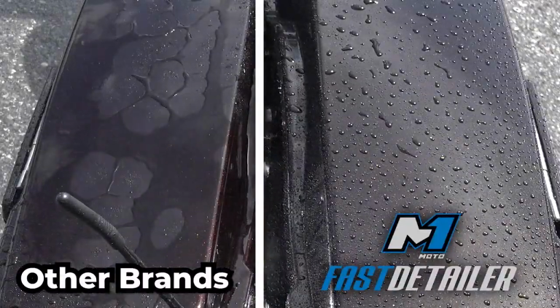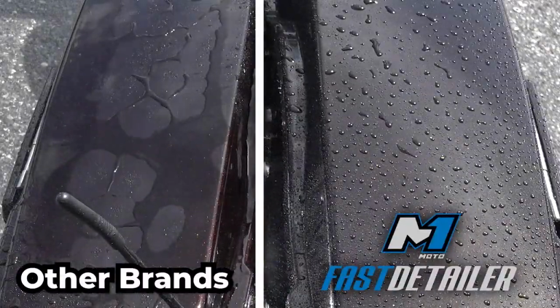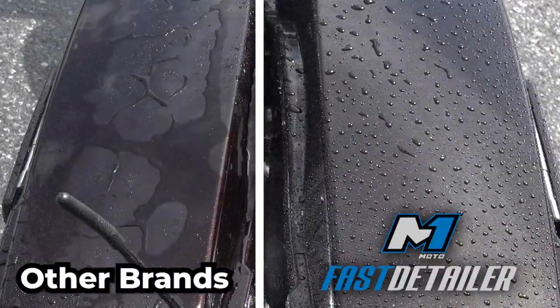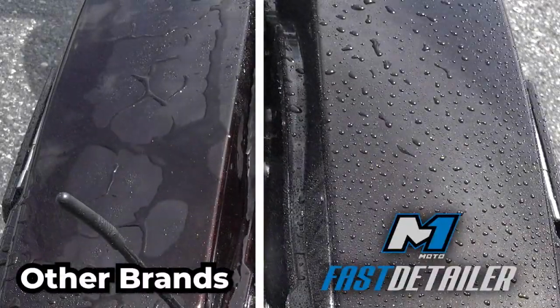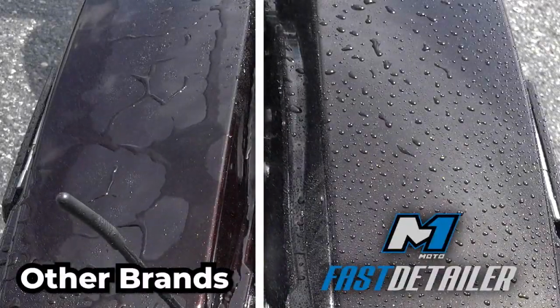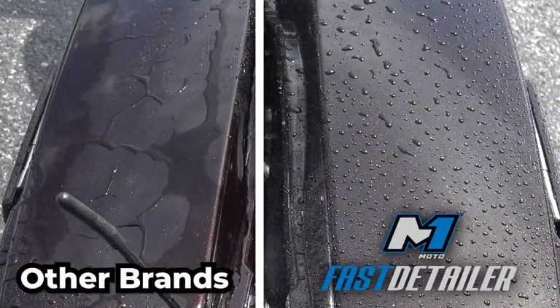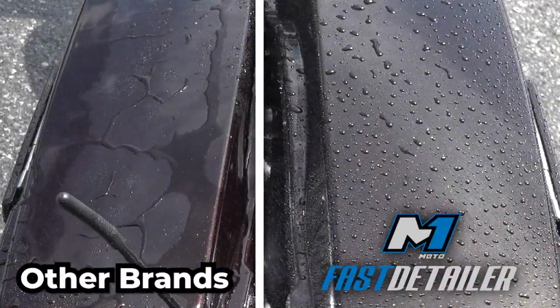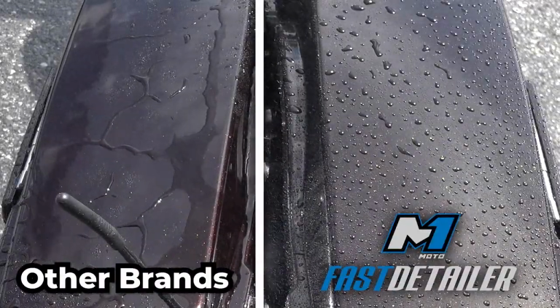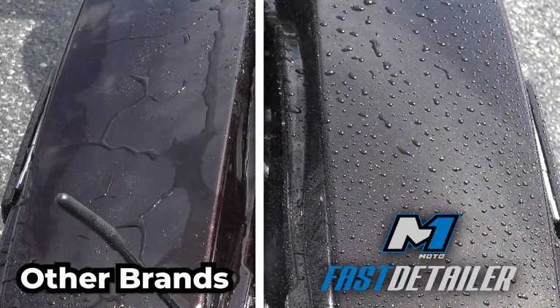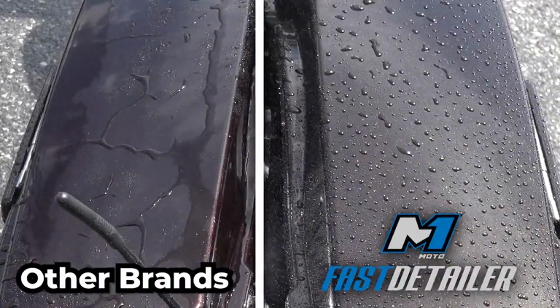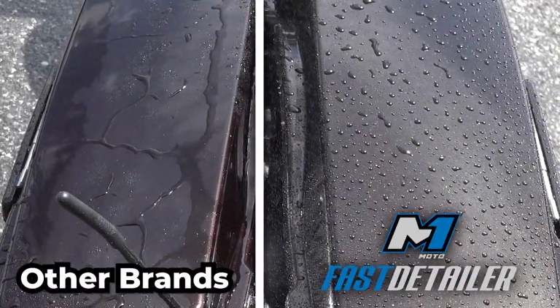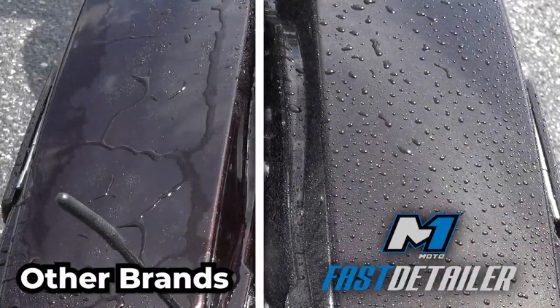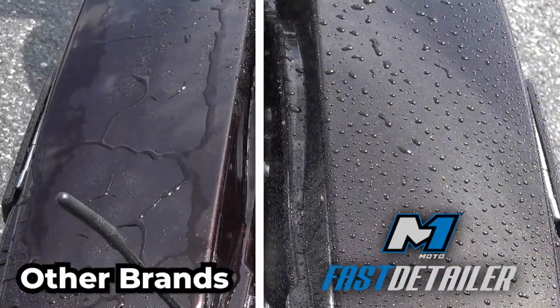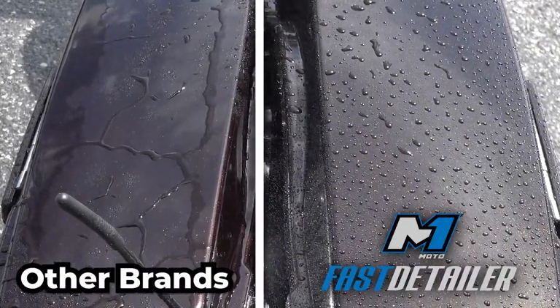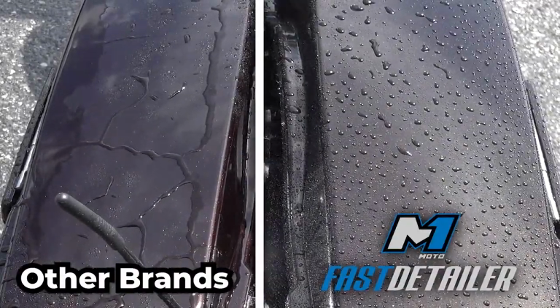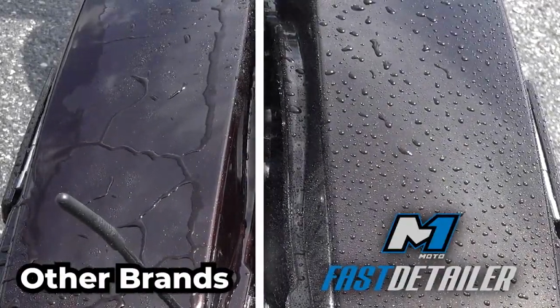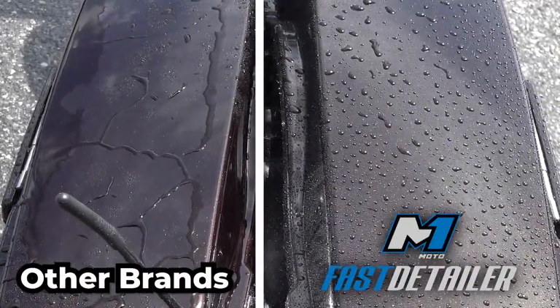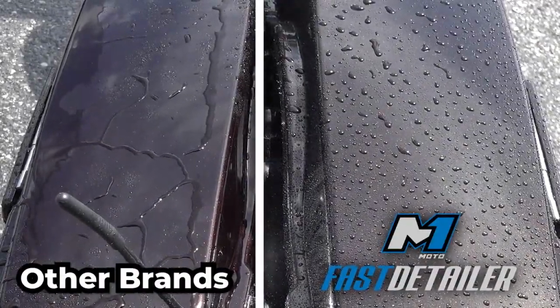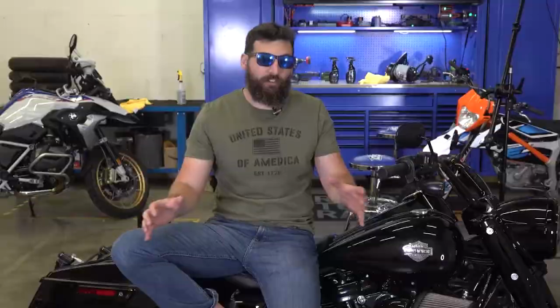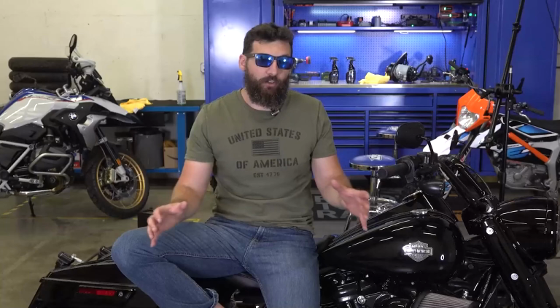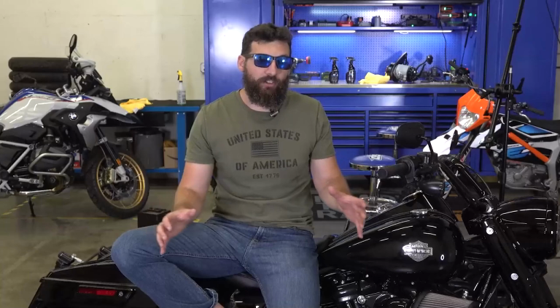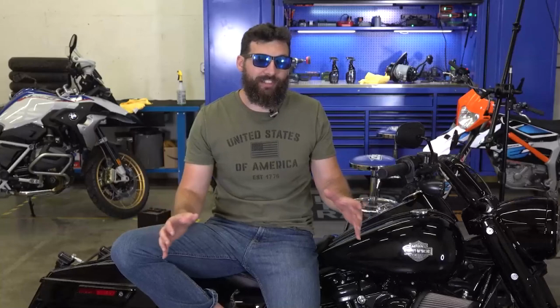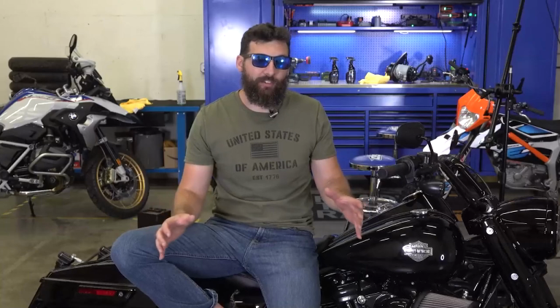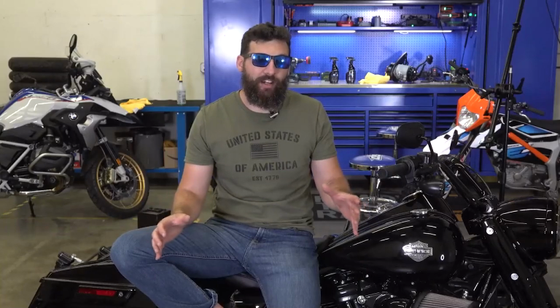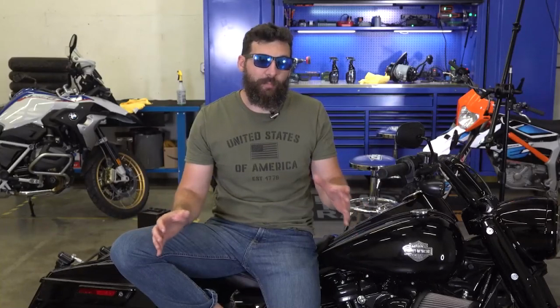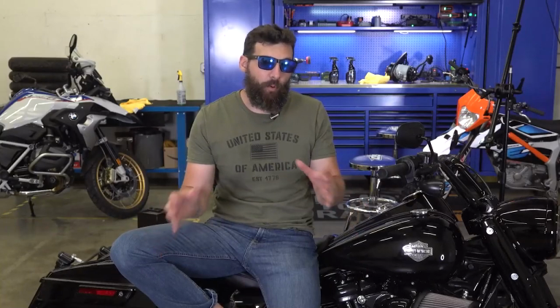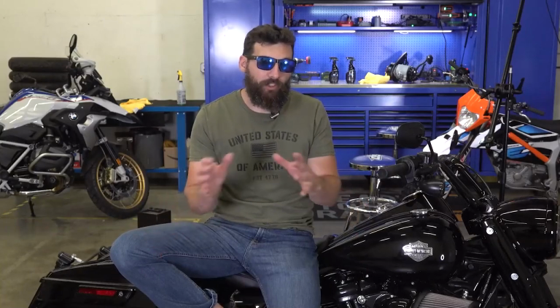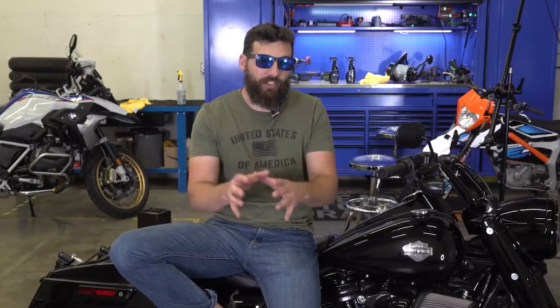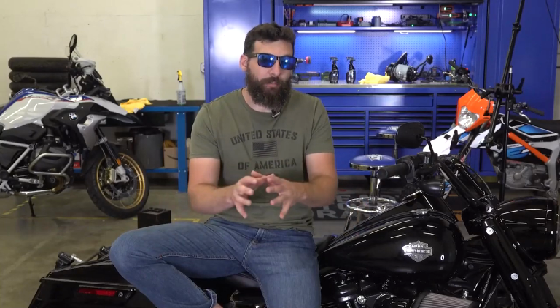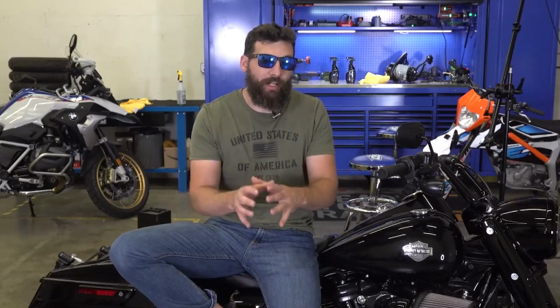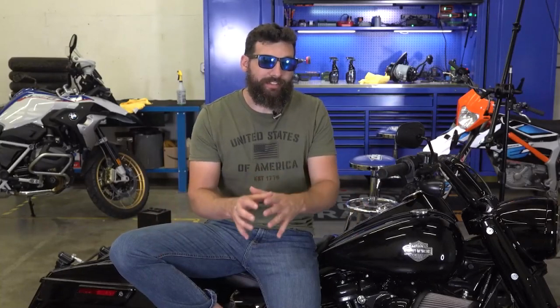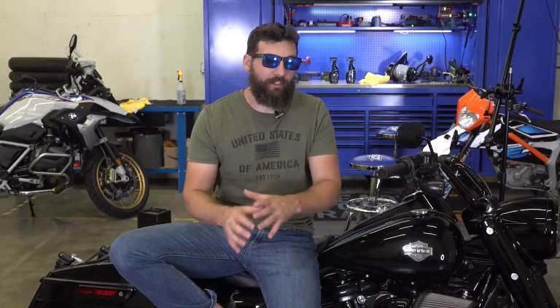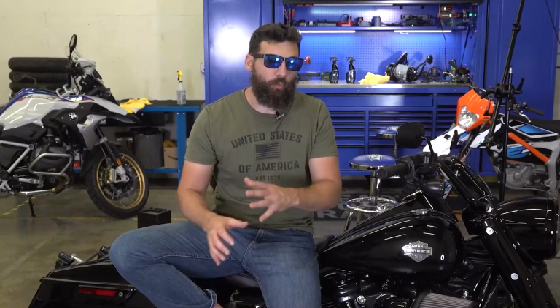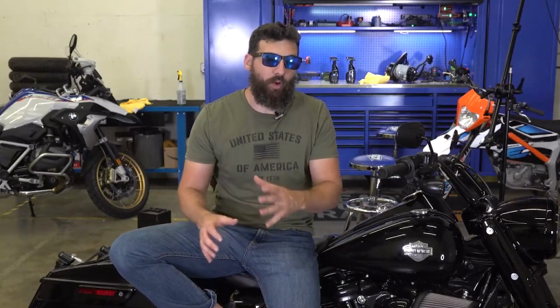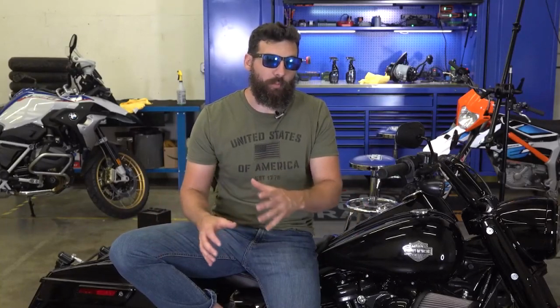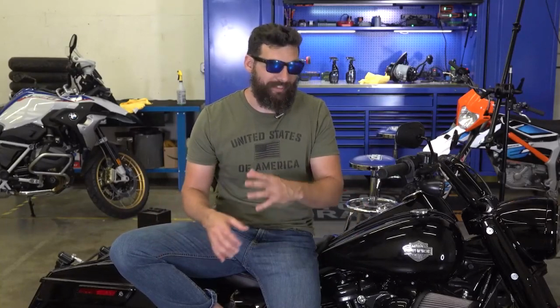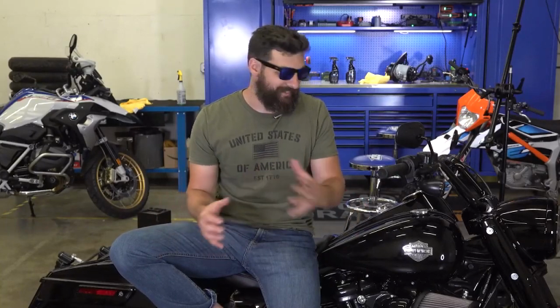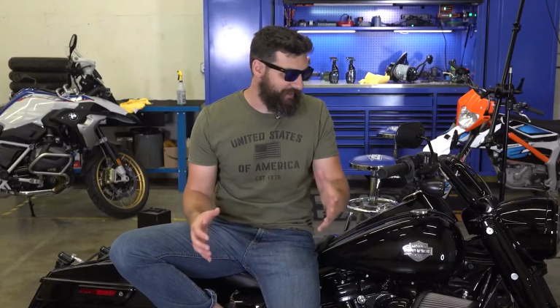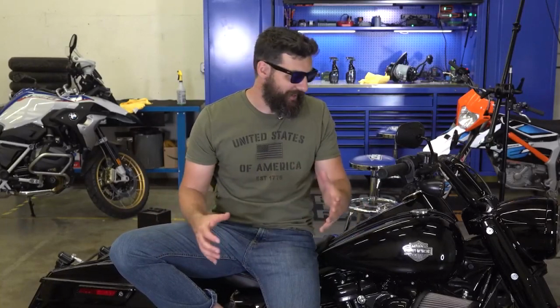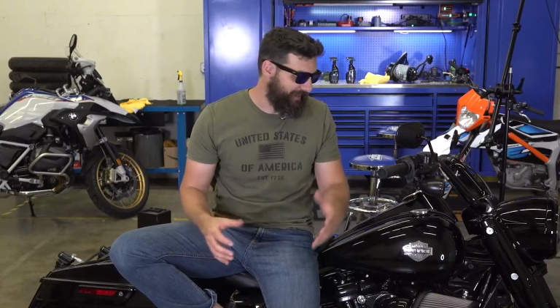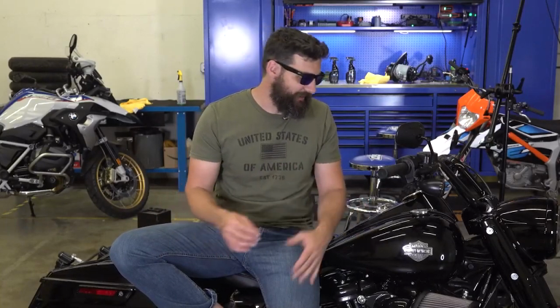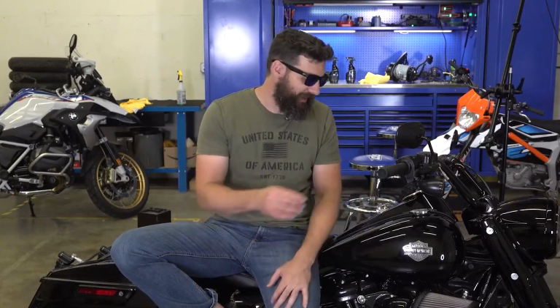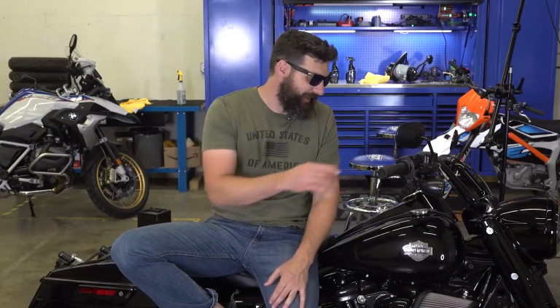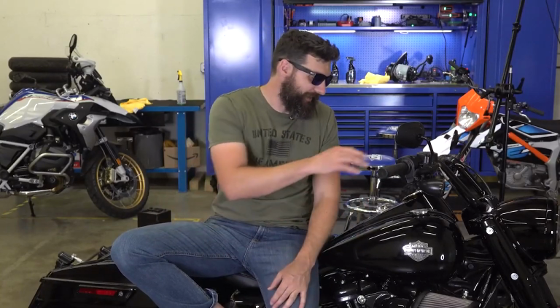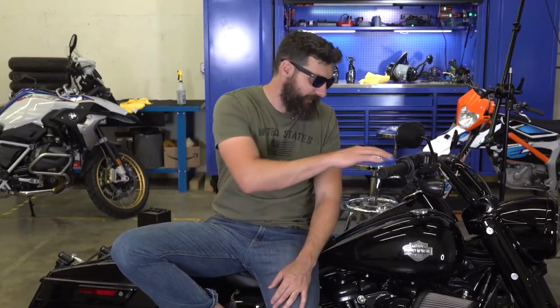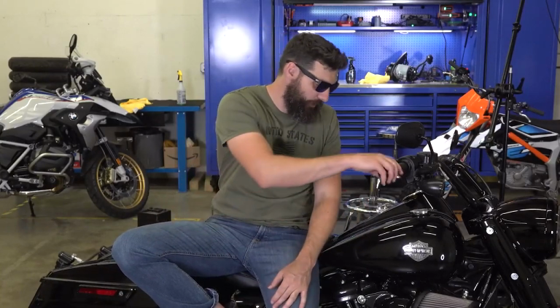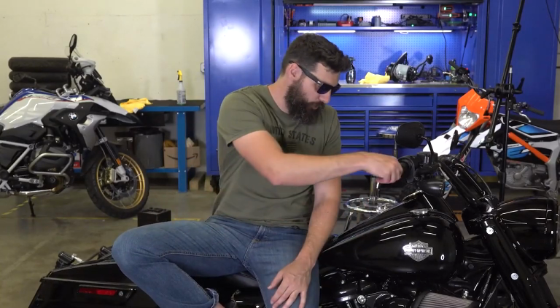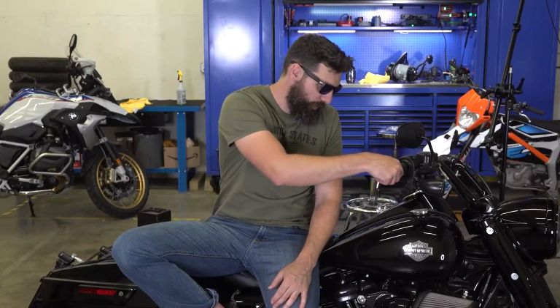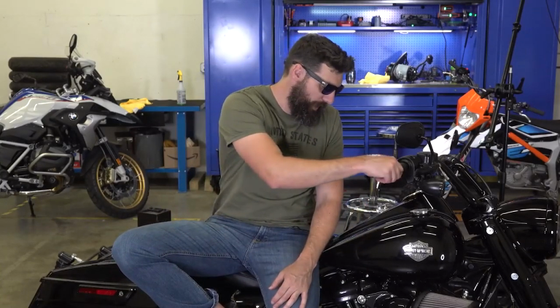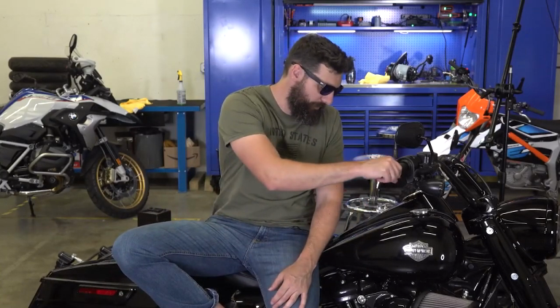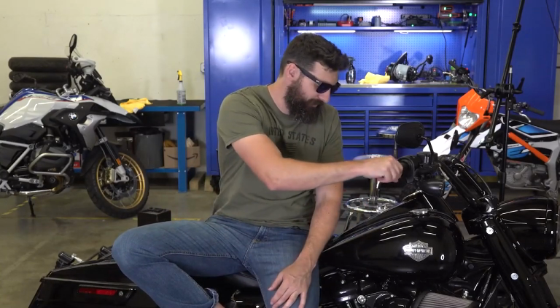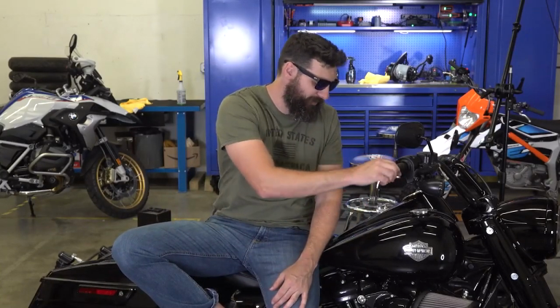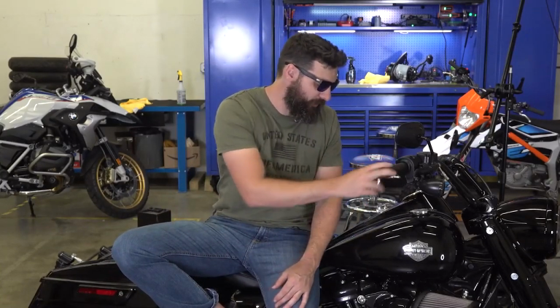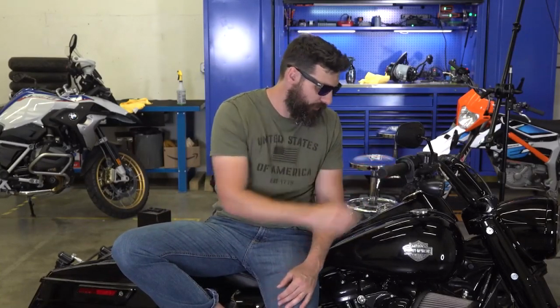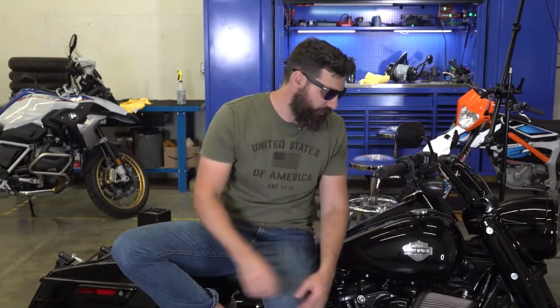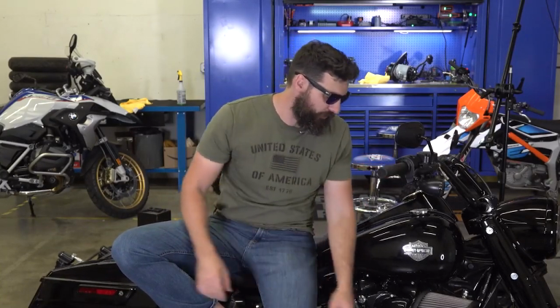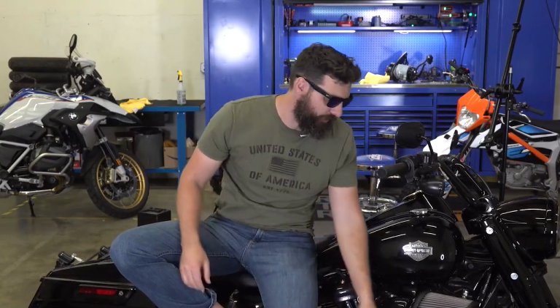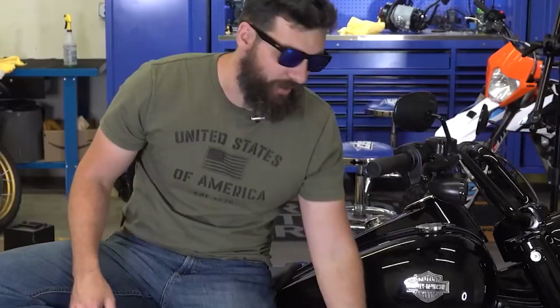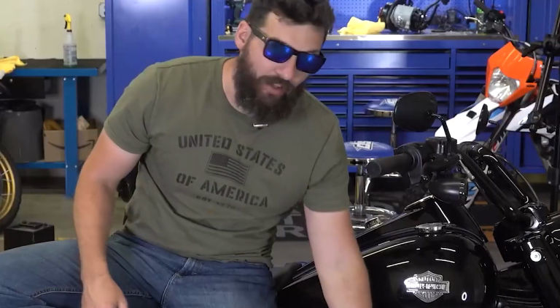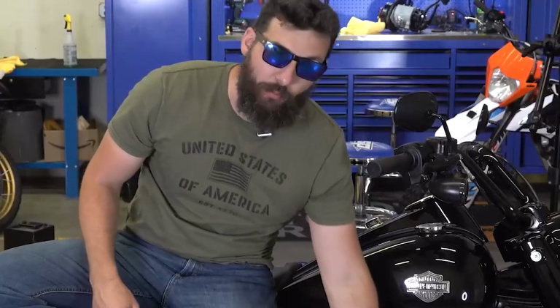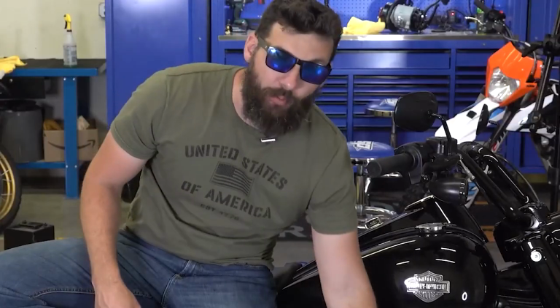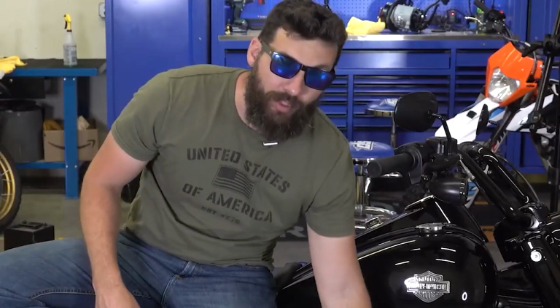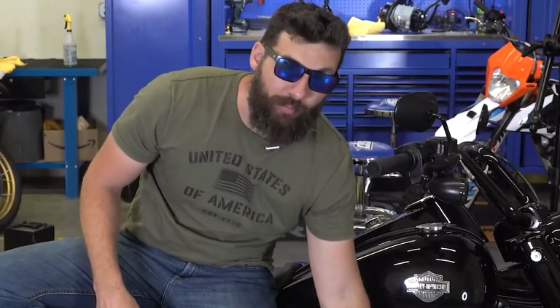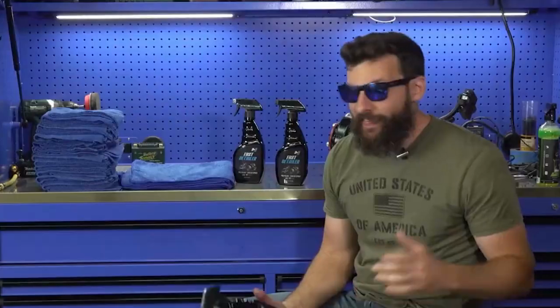Oh yeah! Now, warning: don't use this on any parts of the bike that you want to be slick, like the grips or the brake pad.